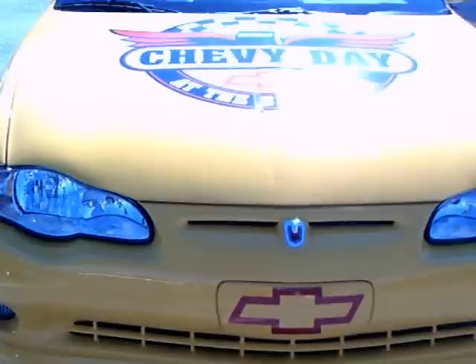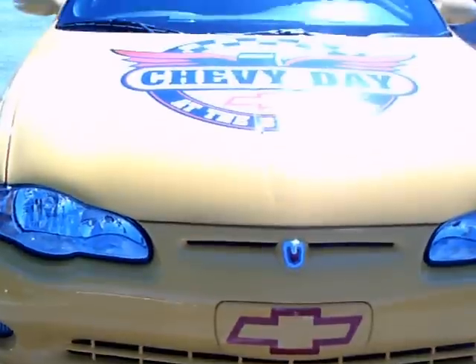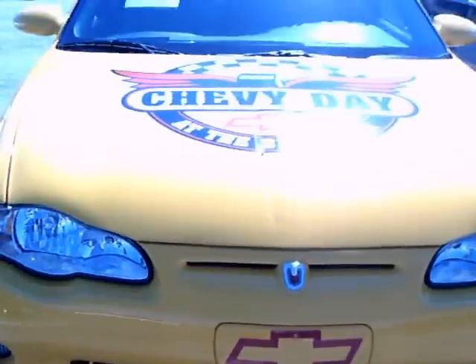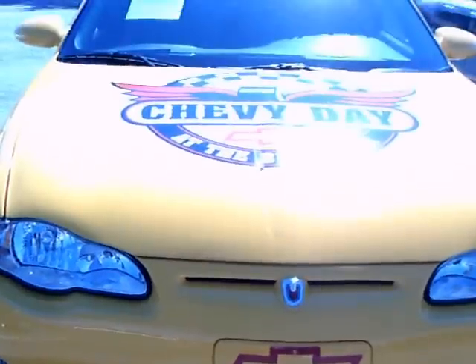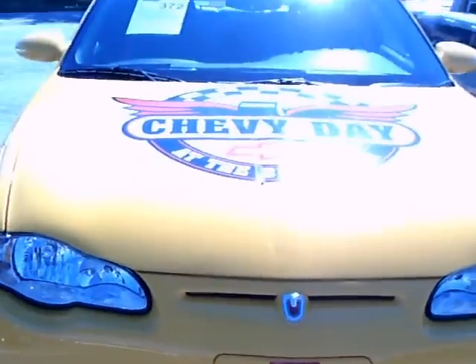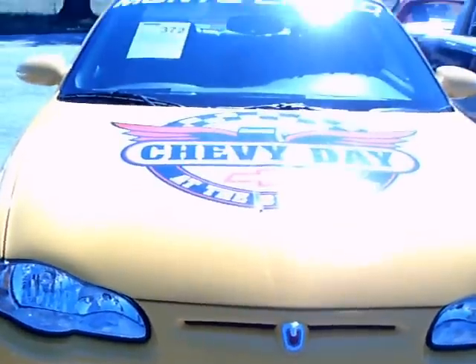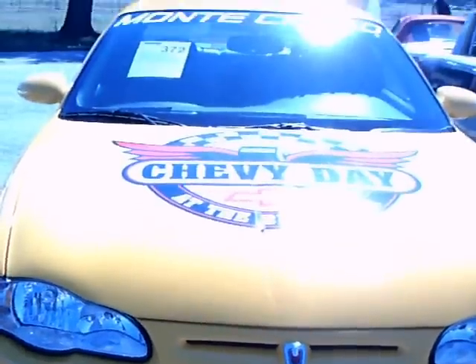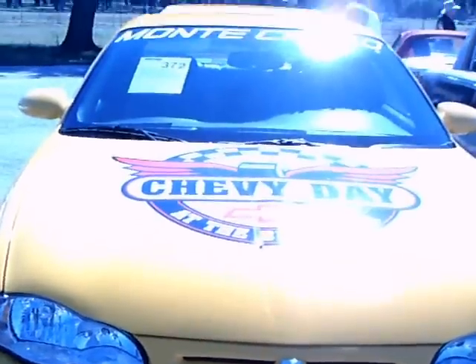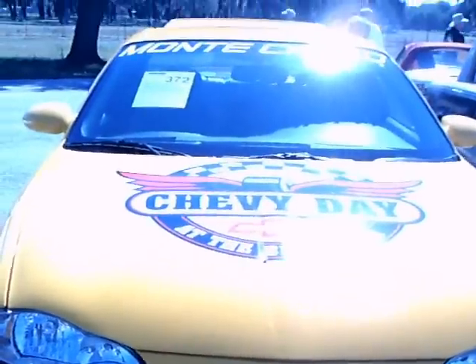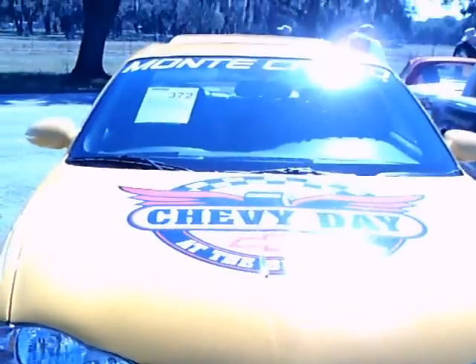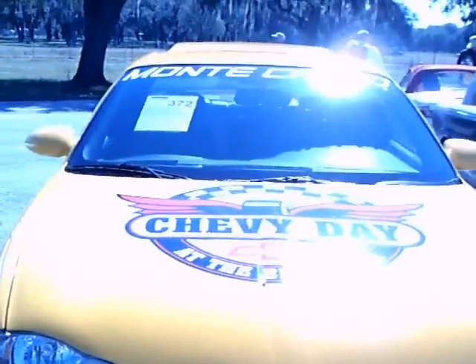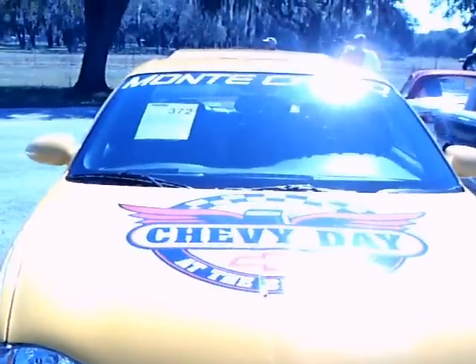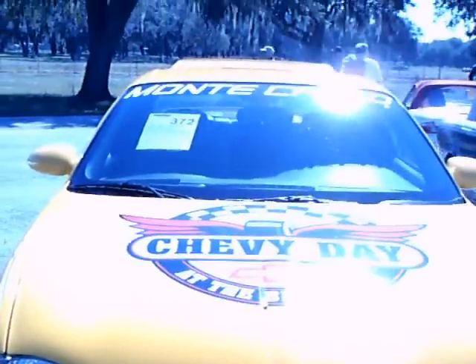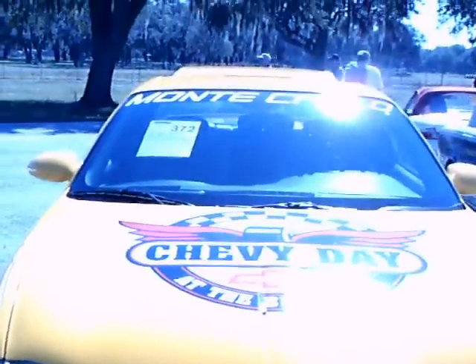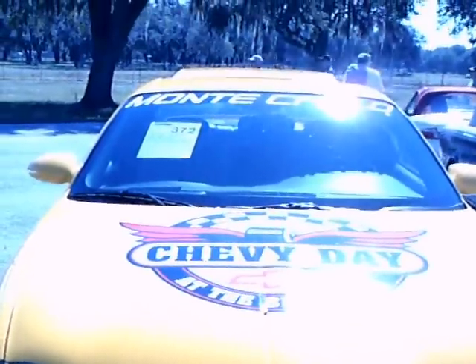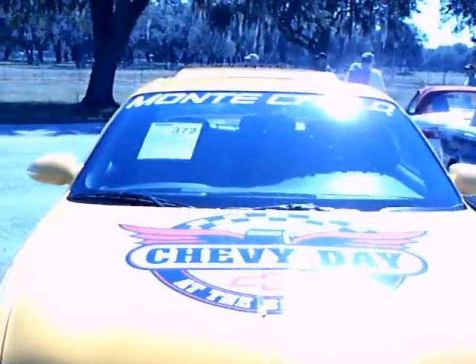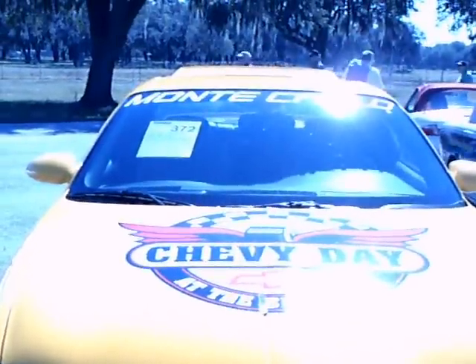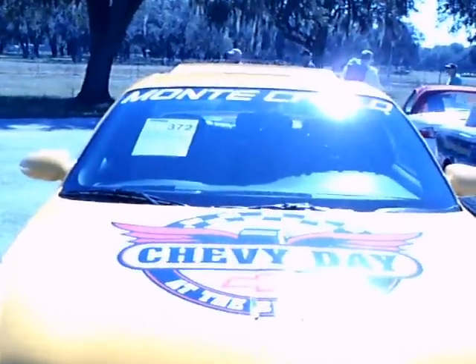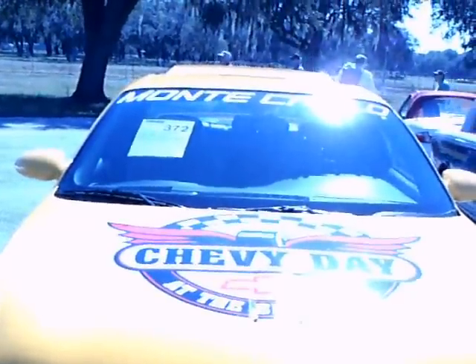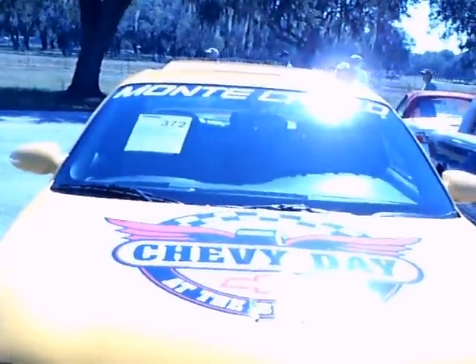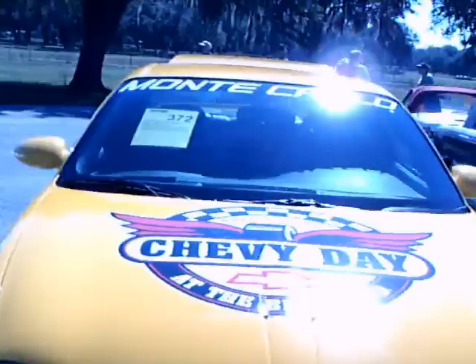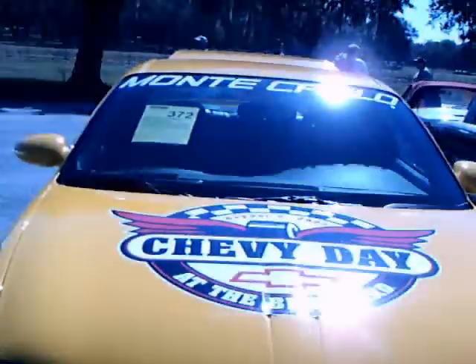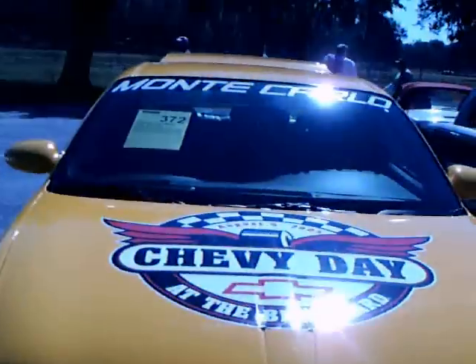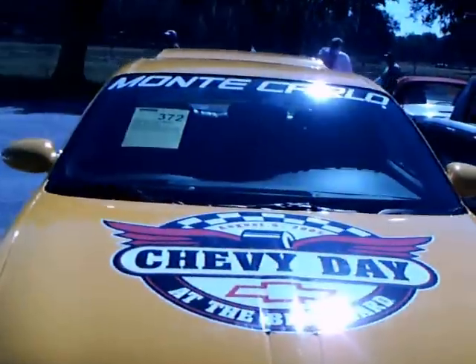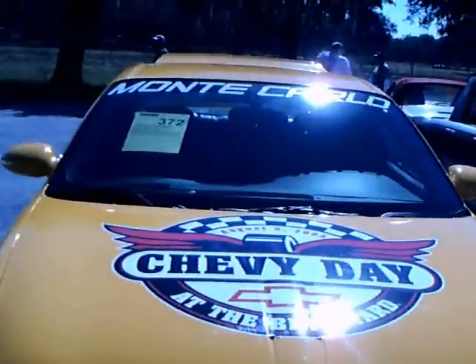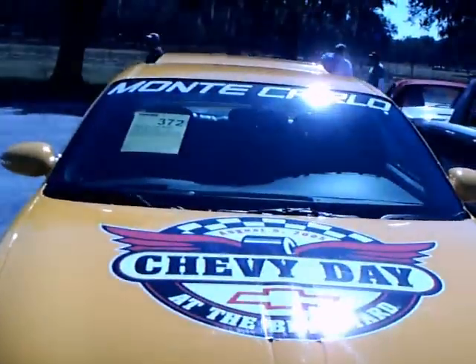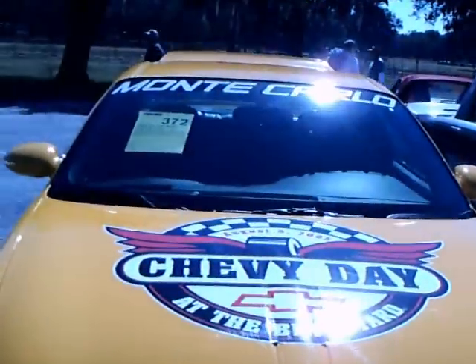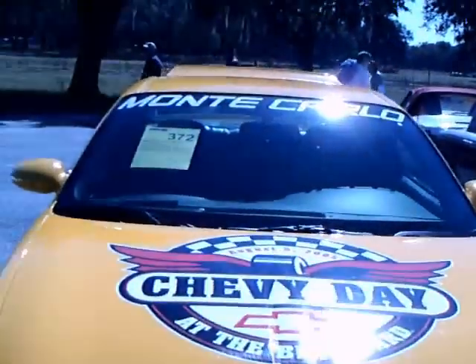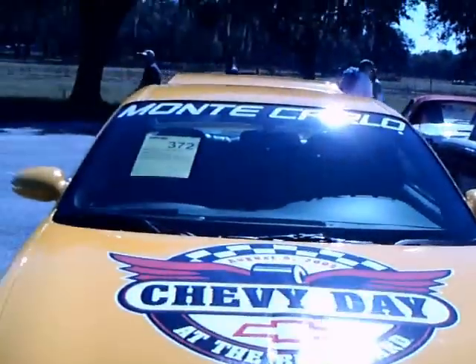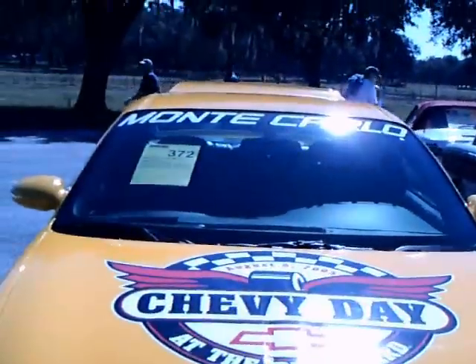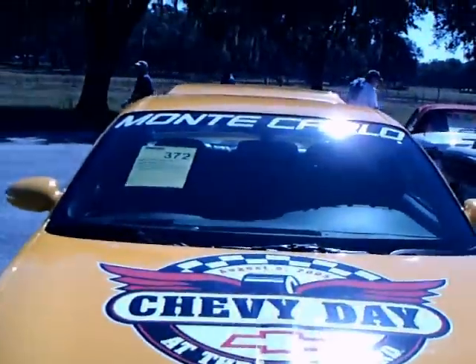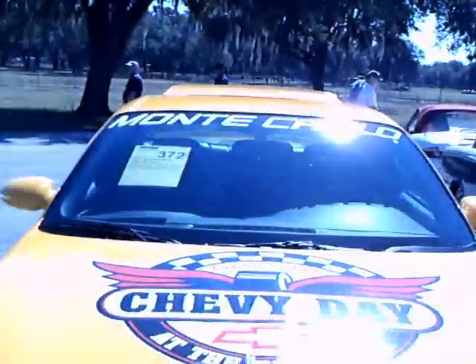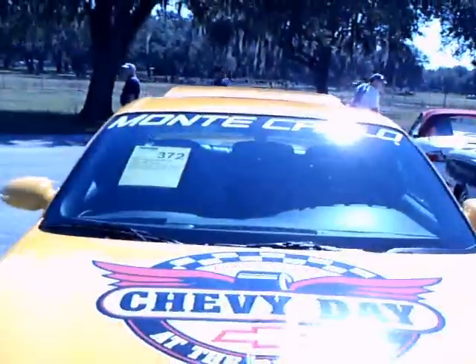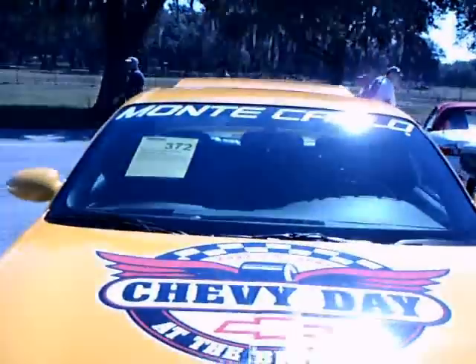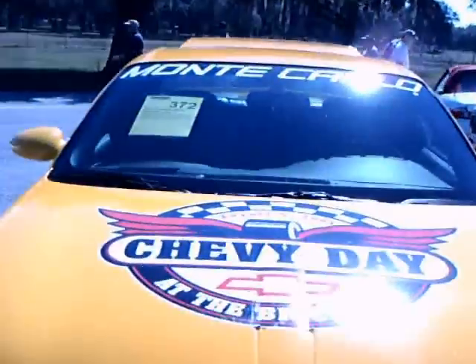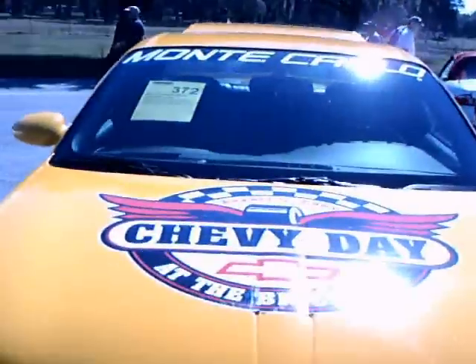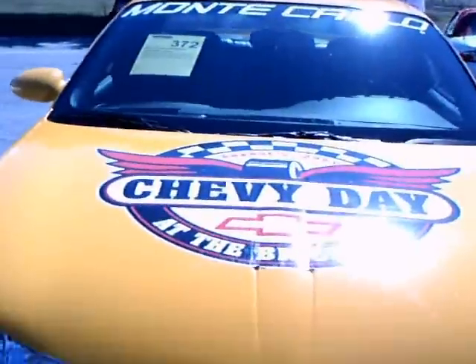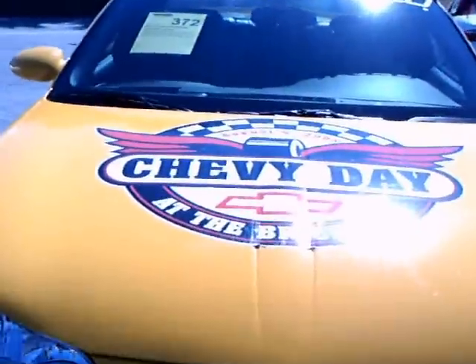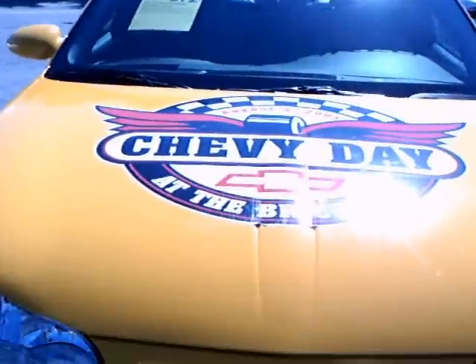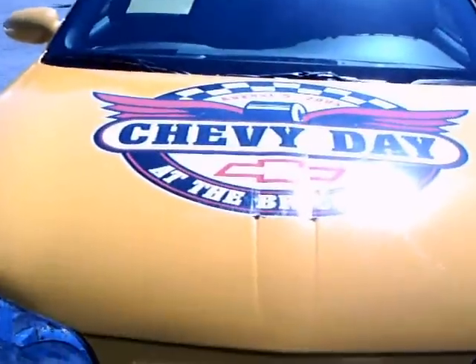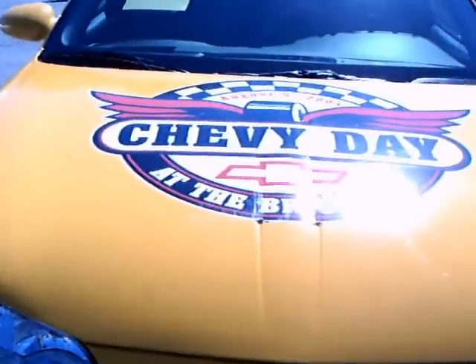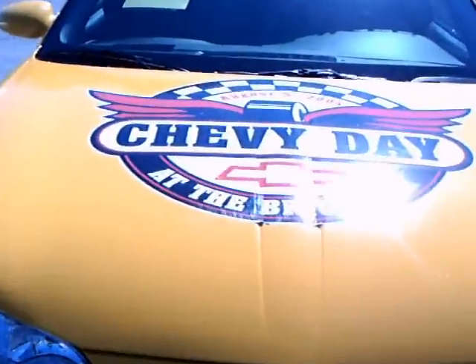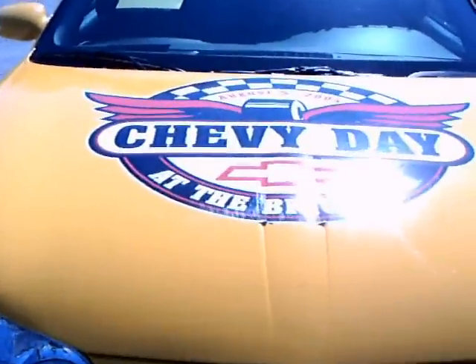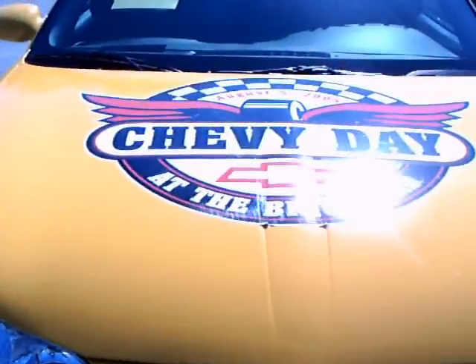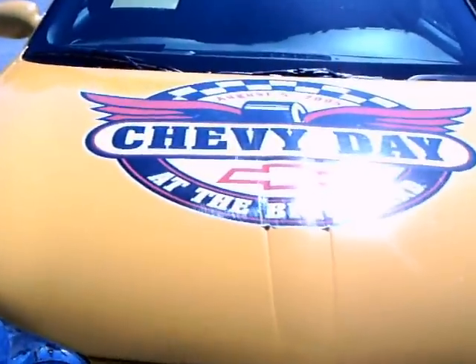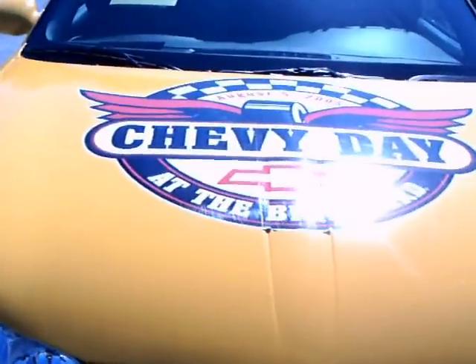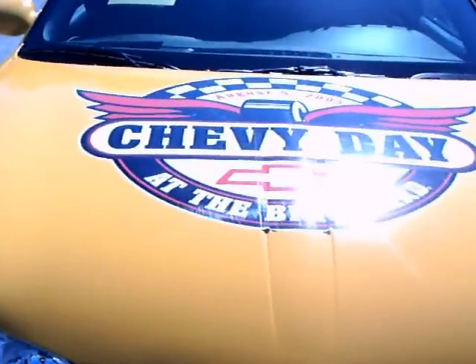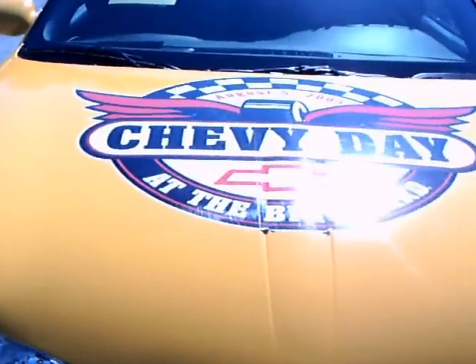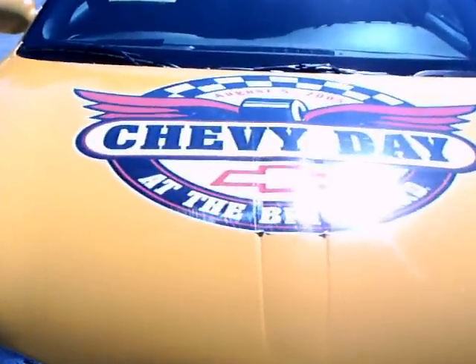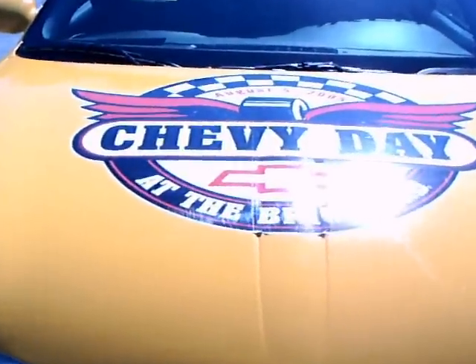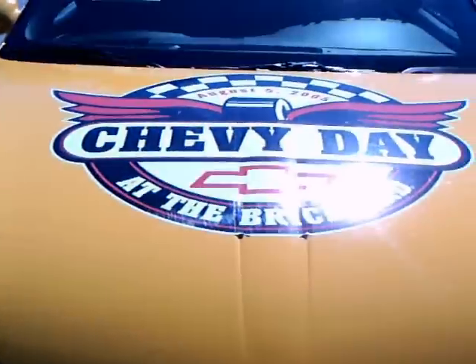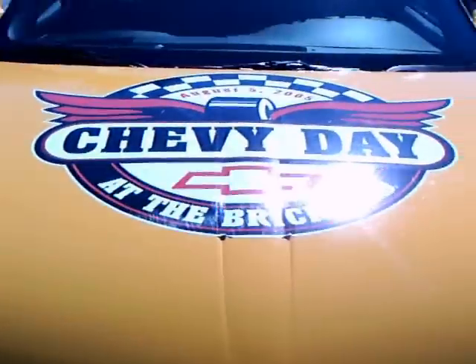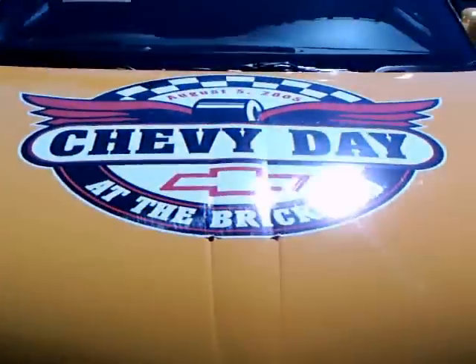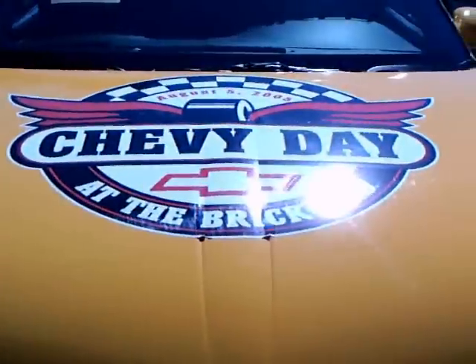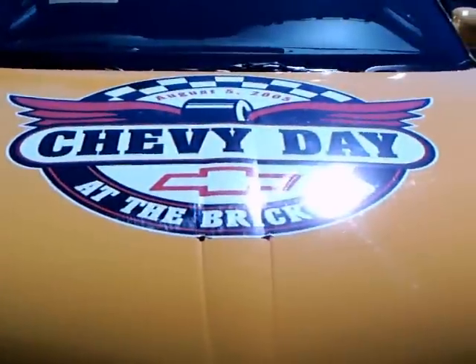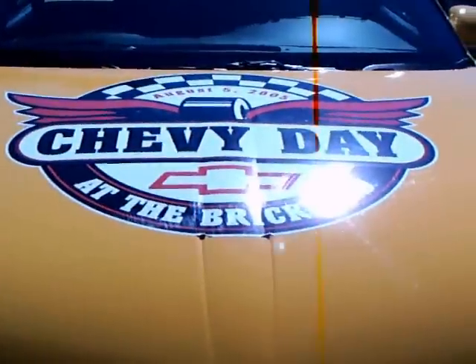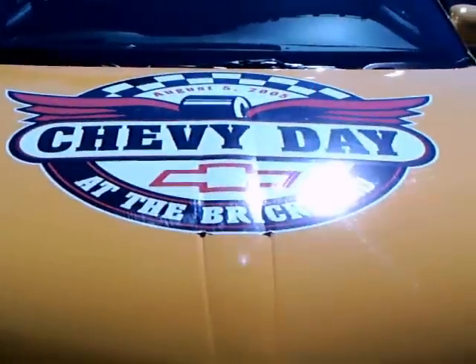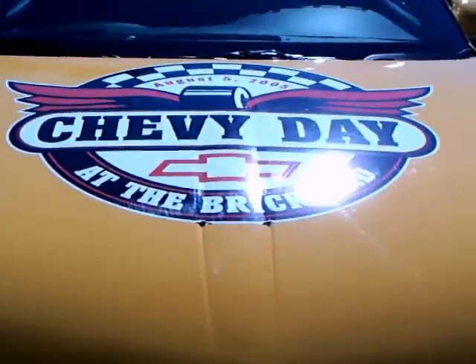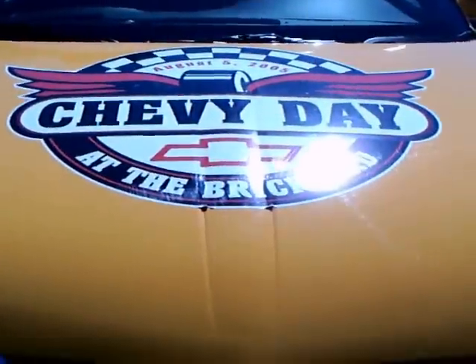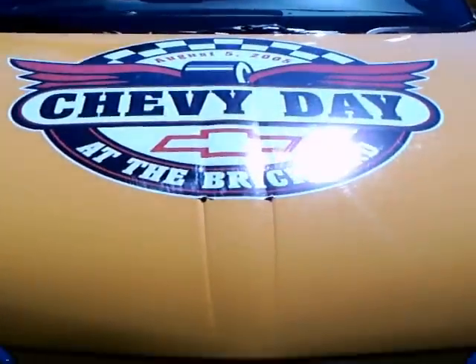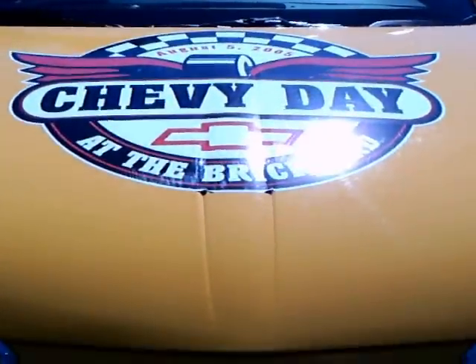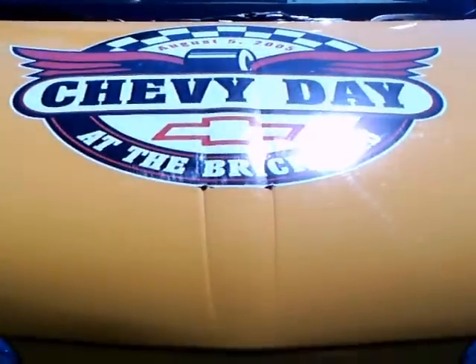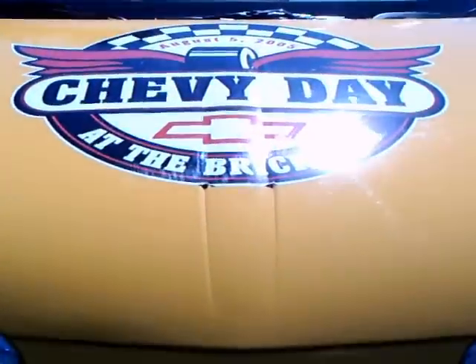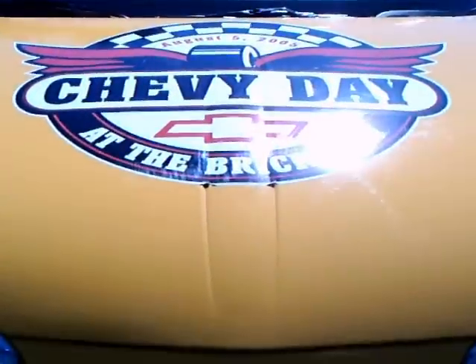This is a 2004 Chevy Monte Carlo SS, and it happens to be a real pace car.